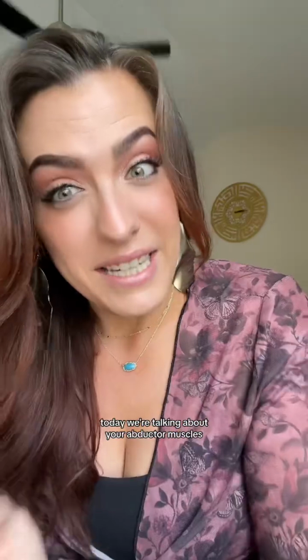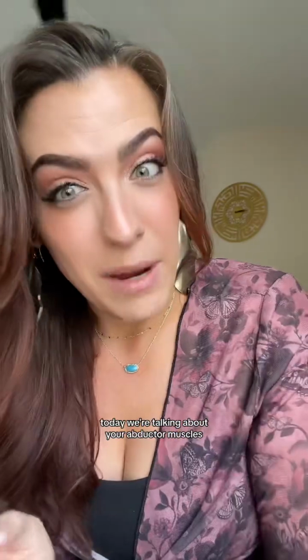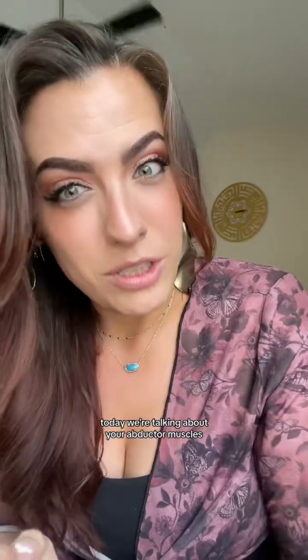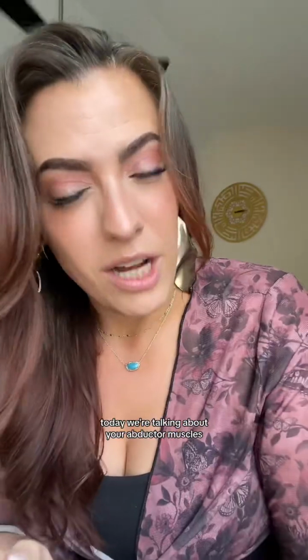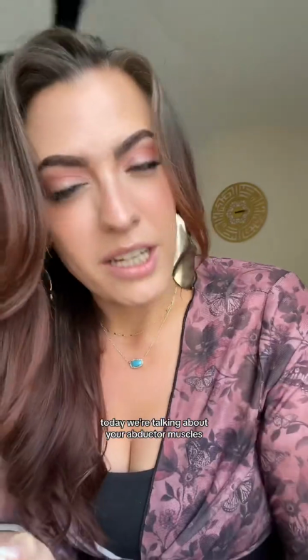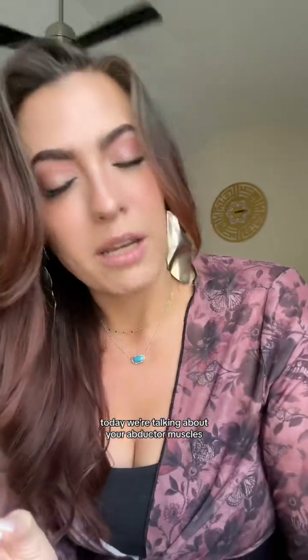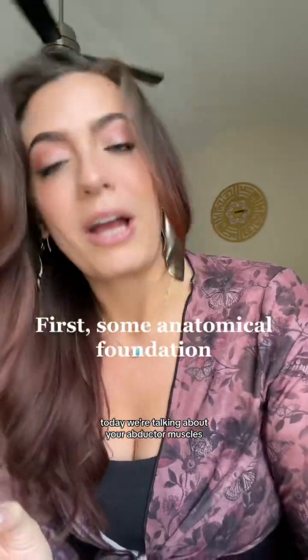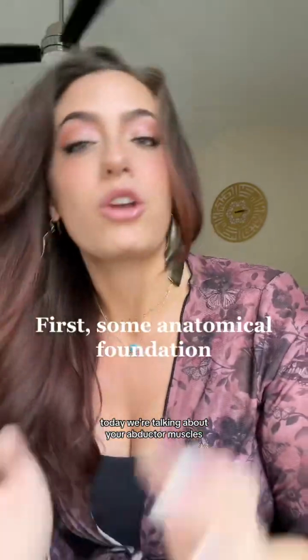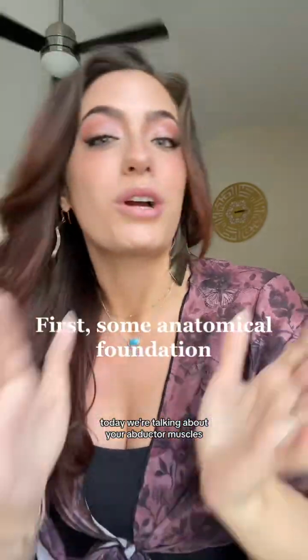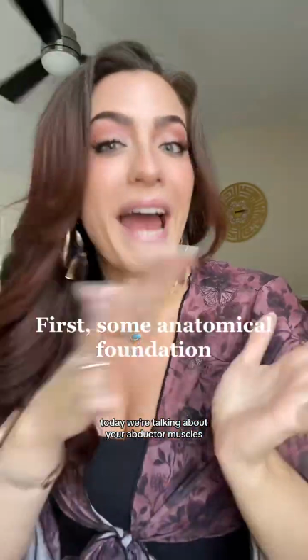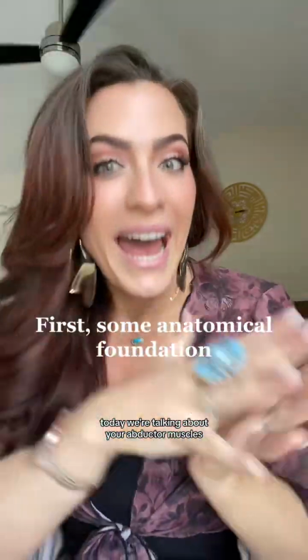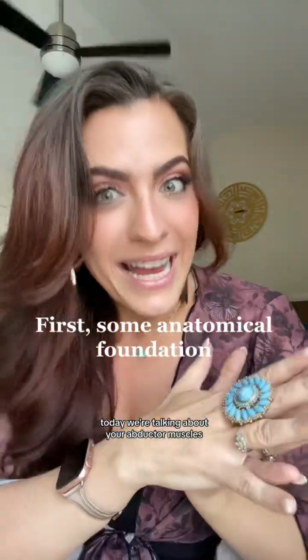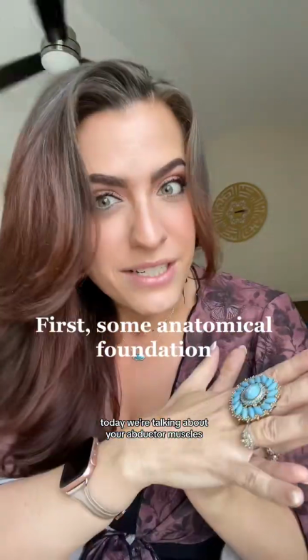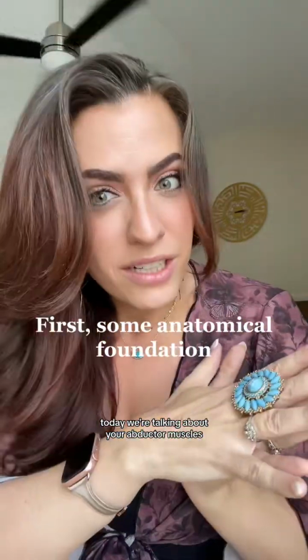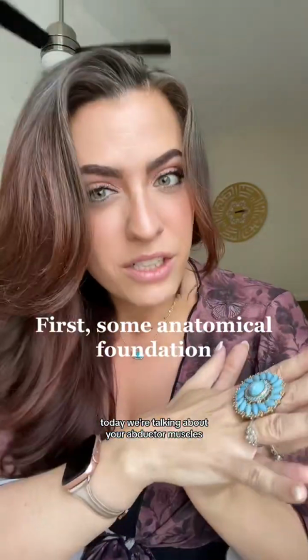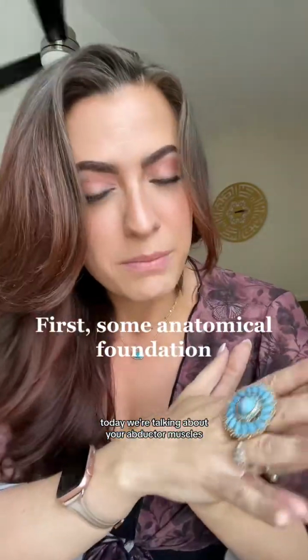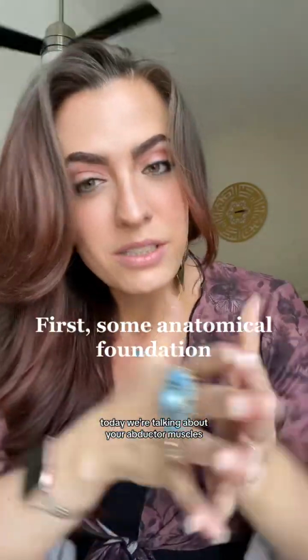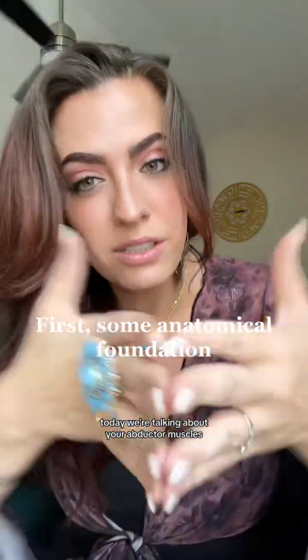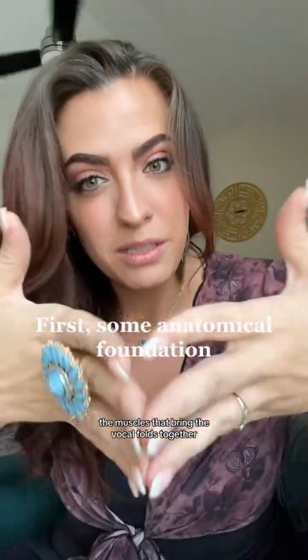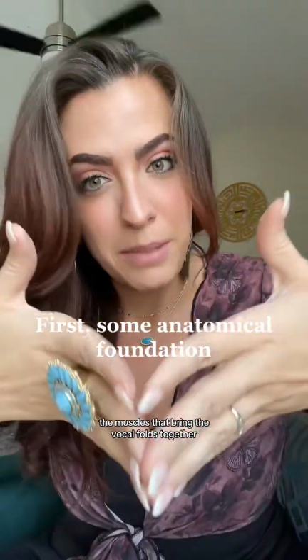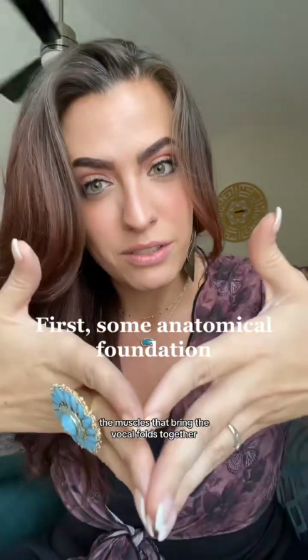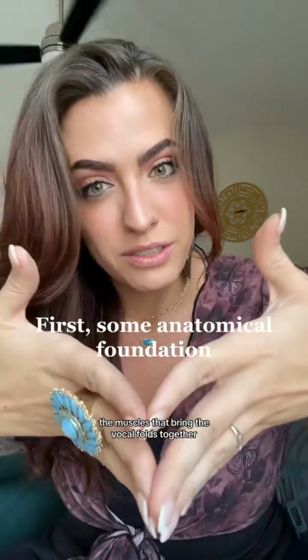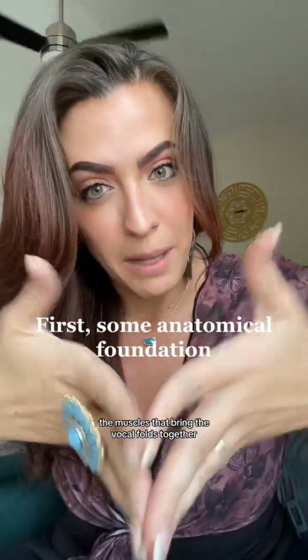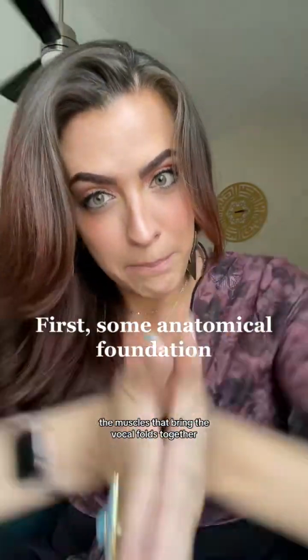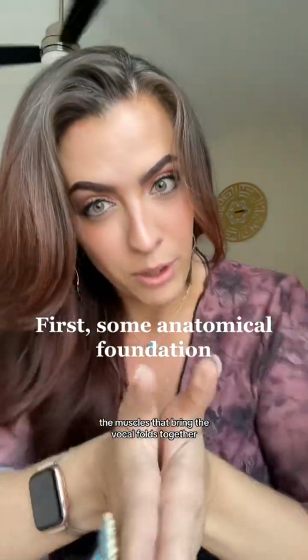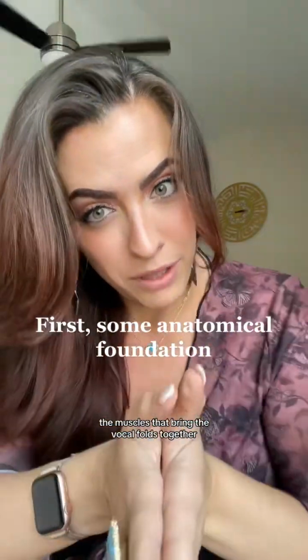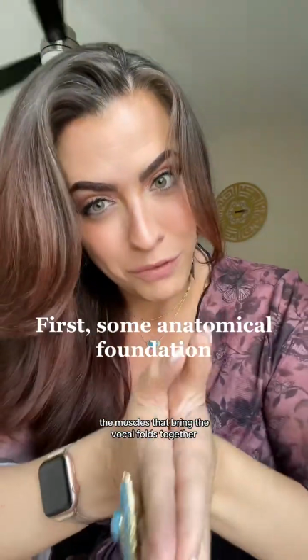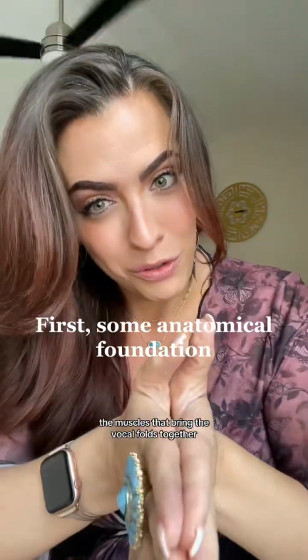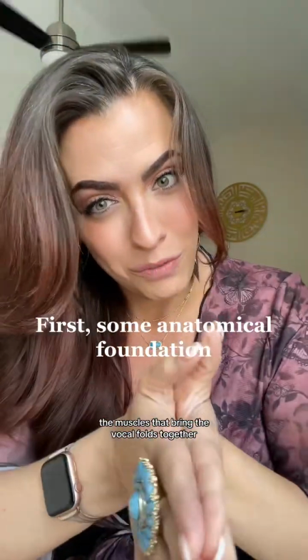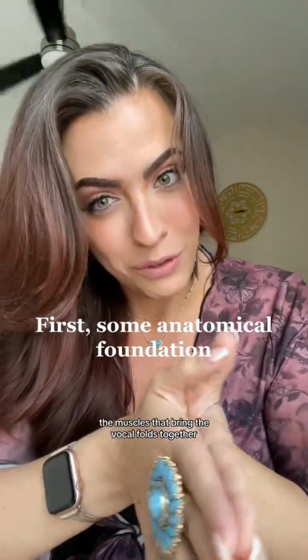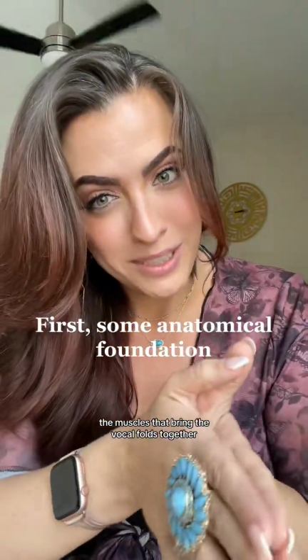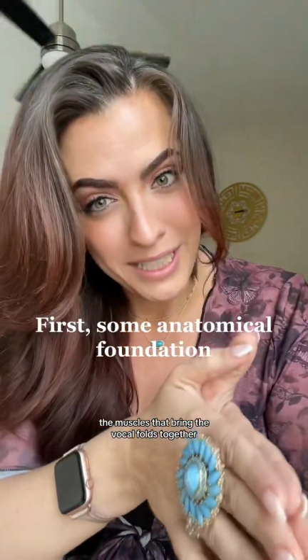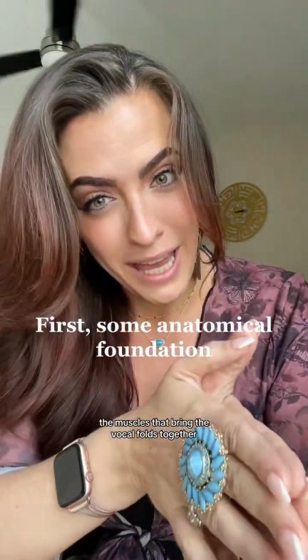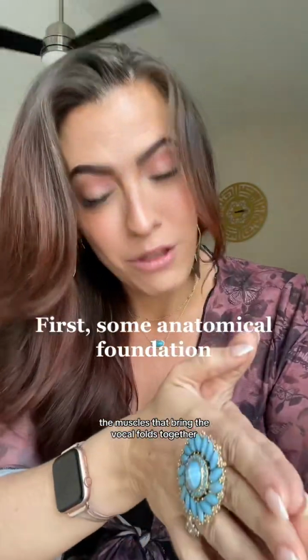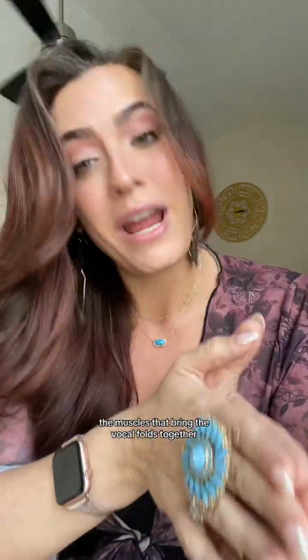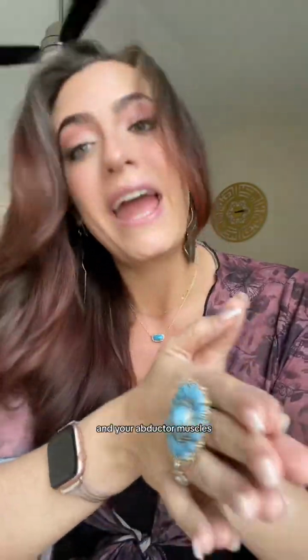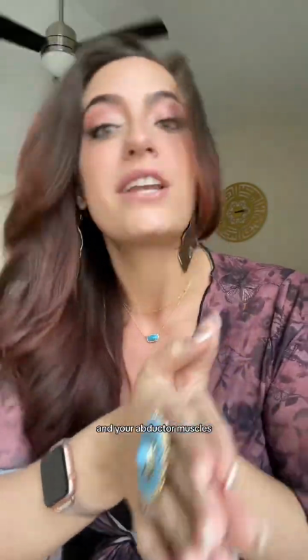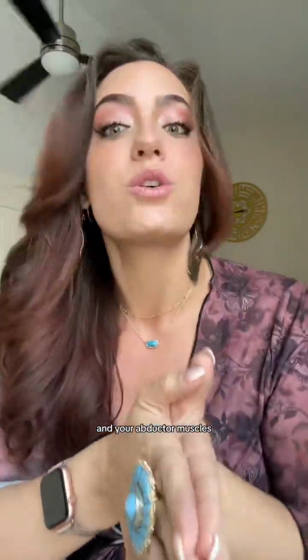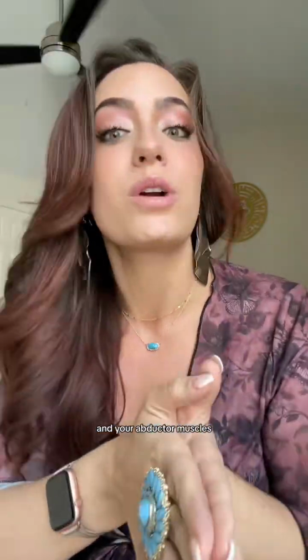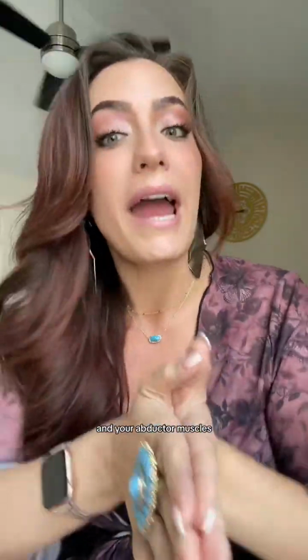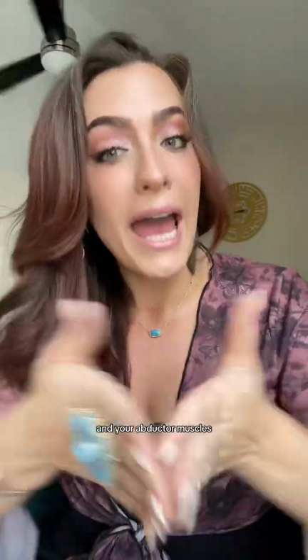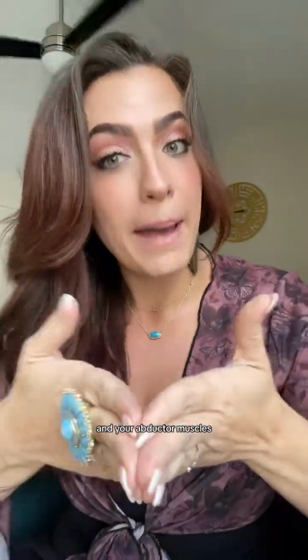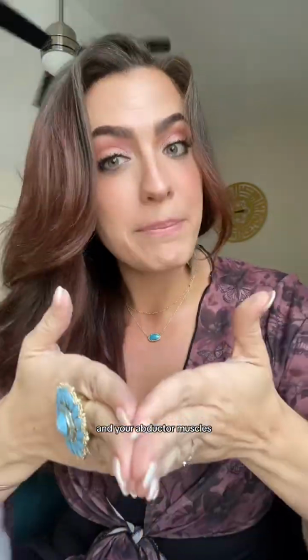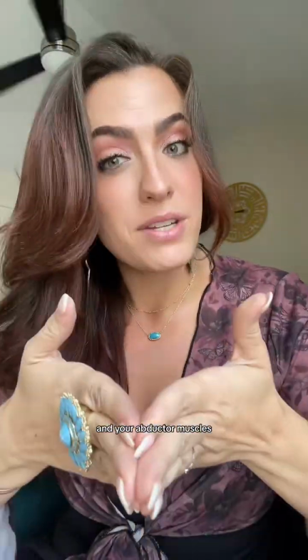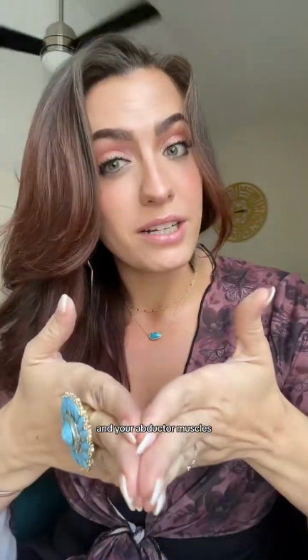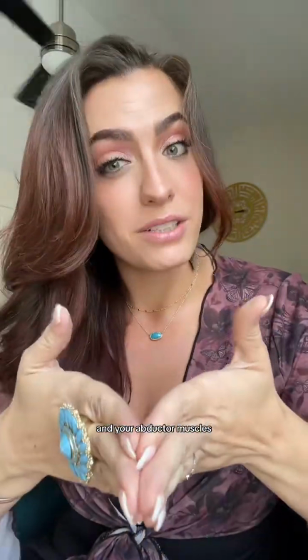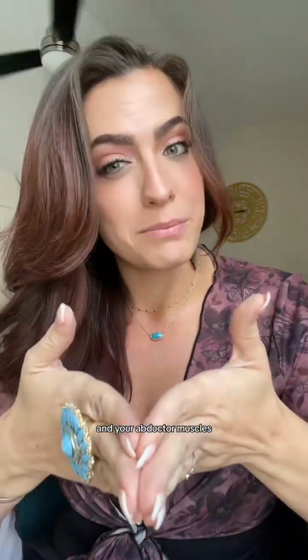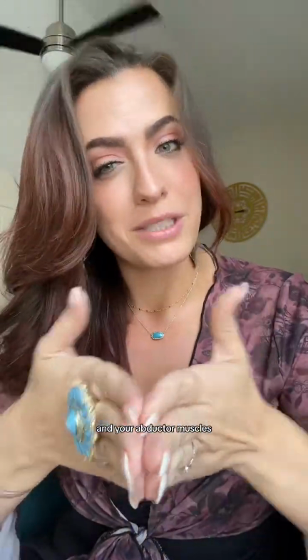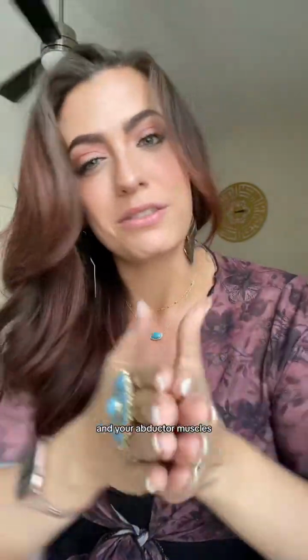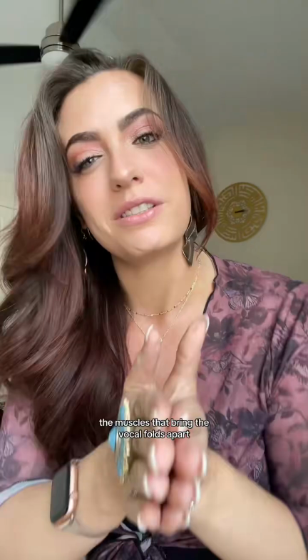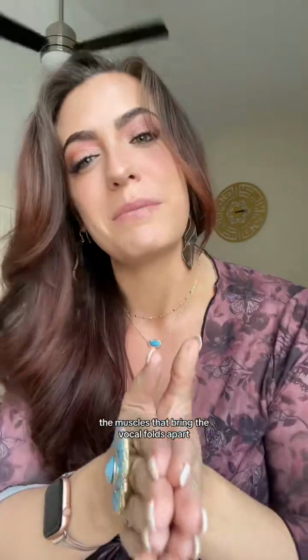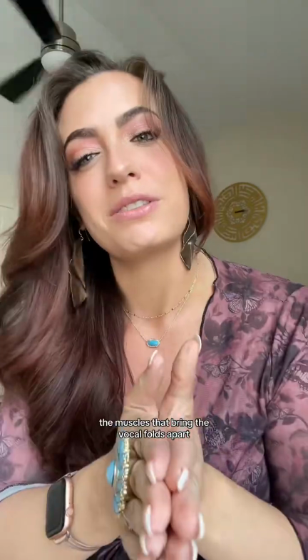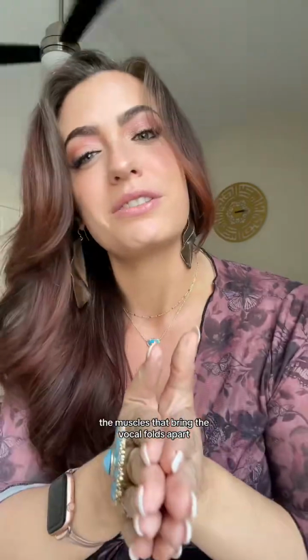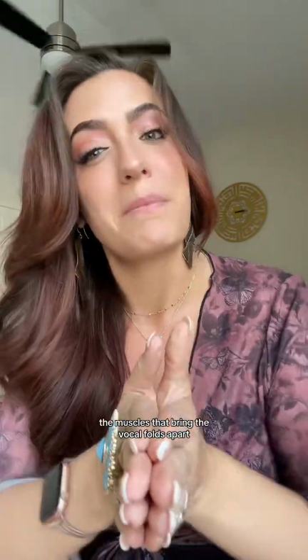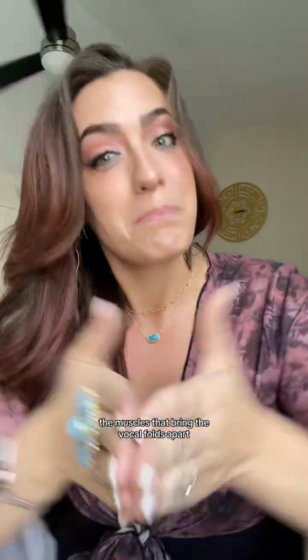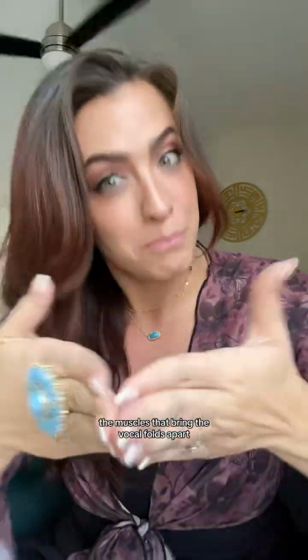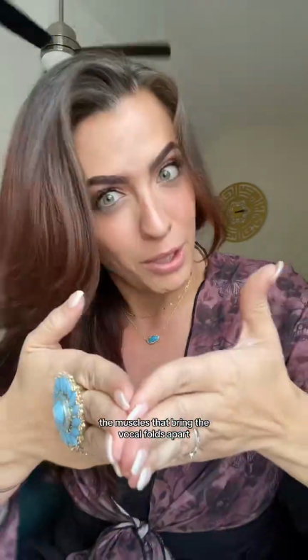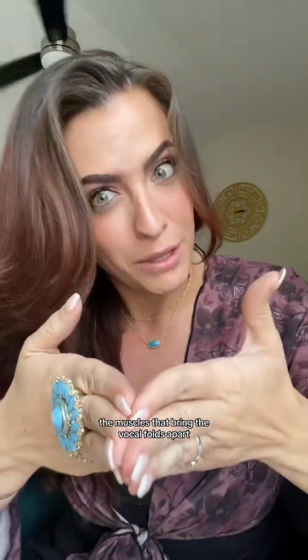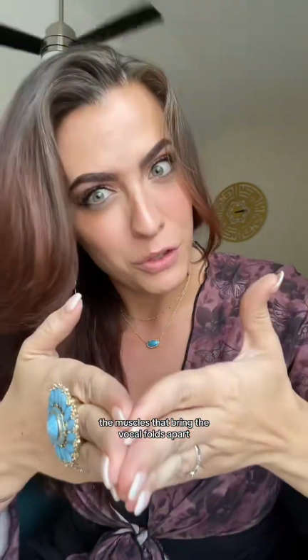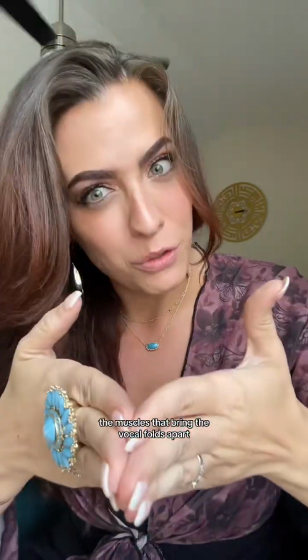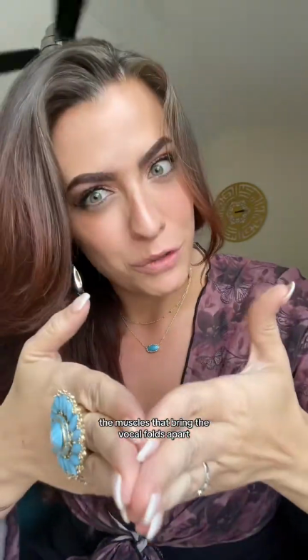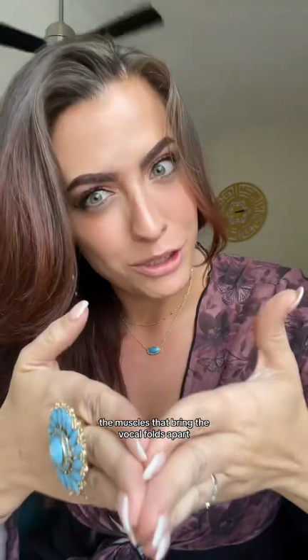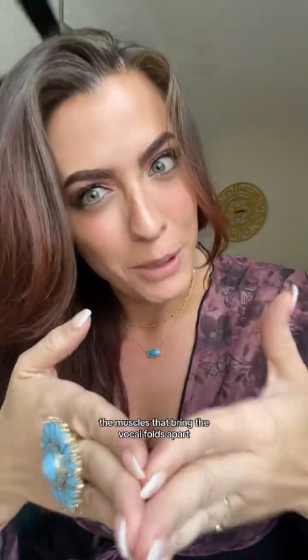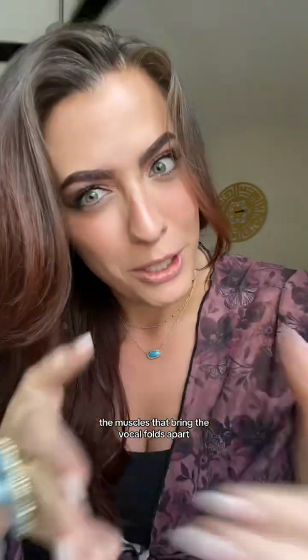Today we're talking about your adductor muscles — the muscles that bring the vocal folds together — and your abductor muscles, the muscles that bring the vocal folds apart.